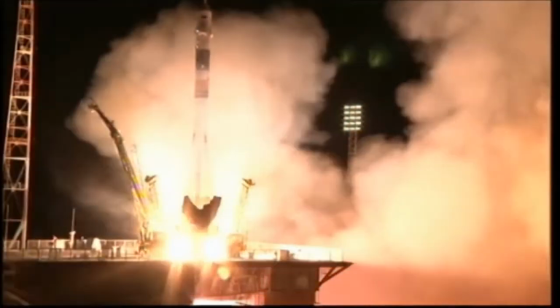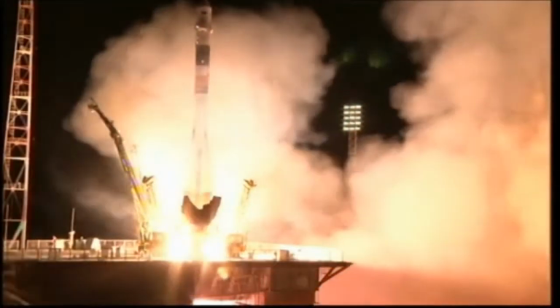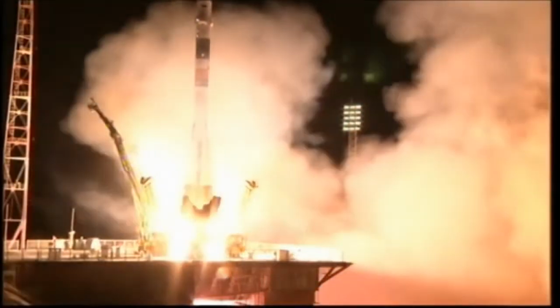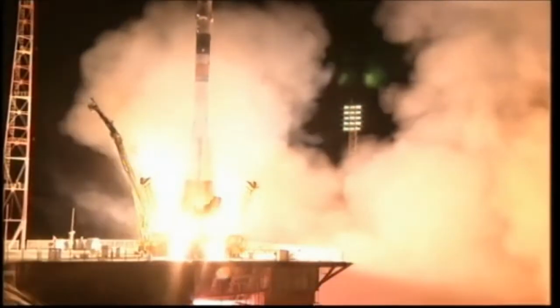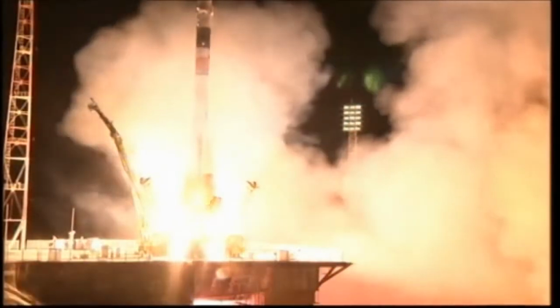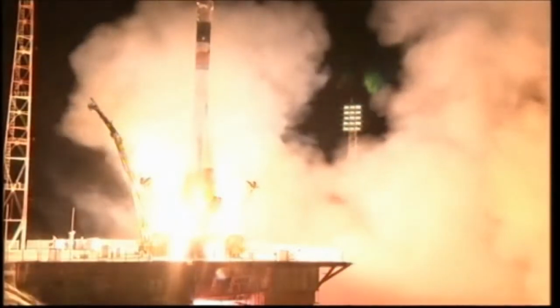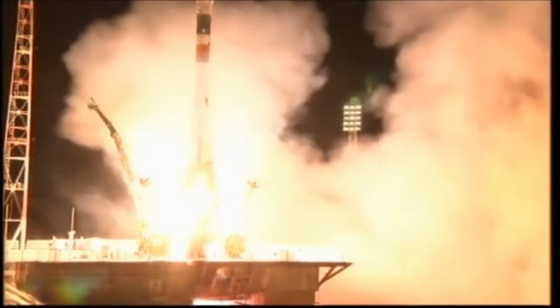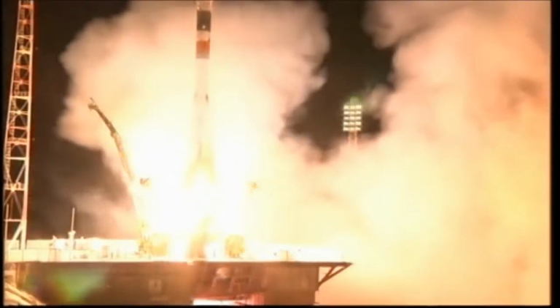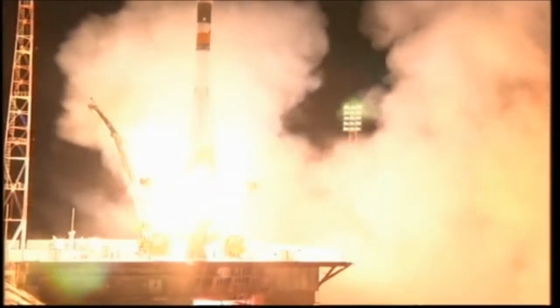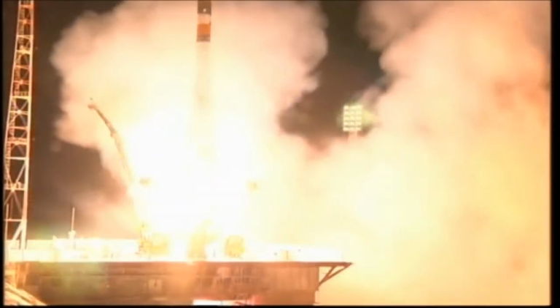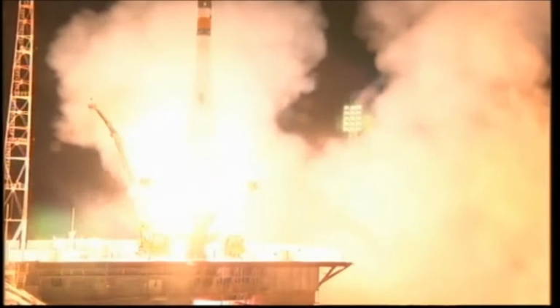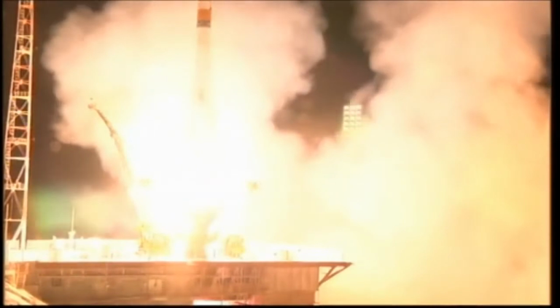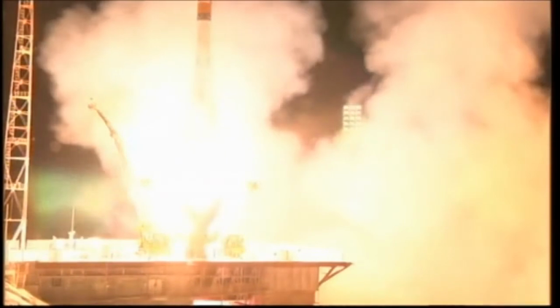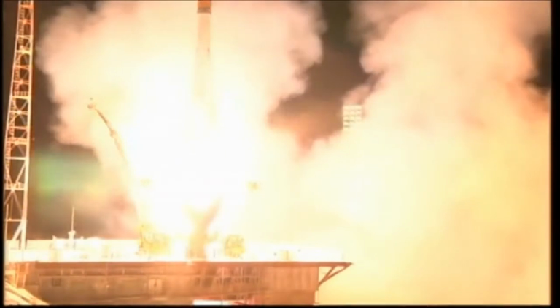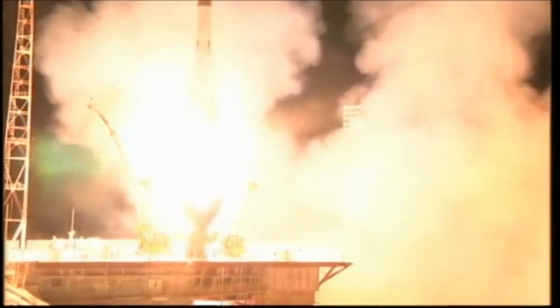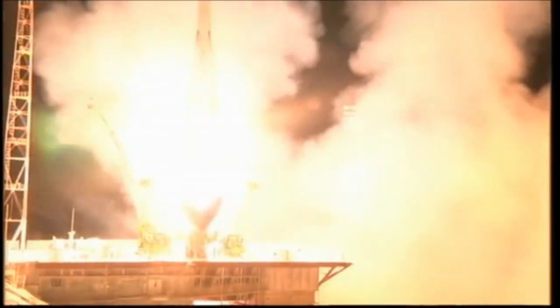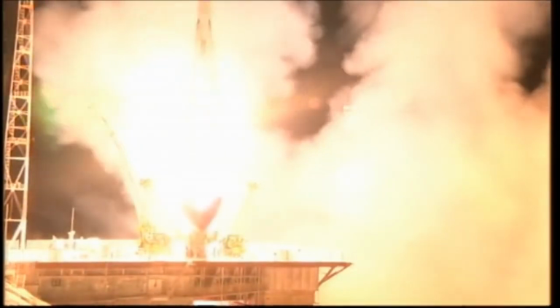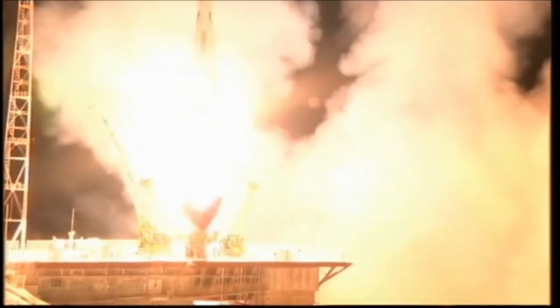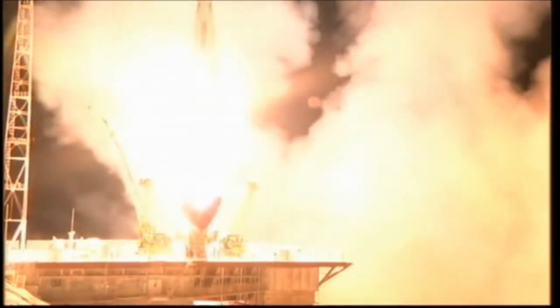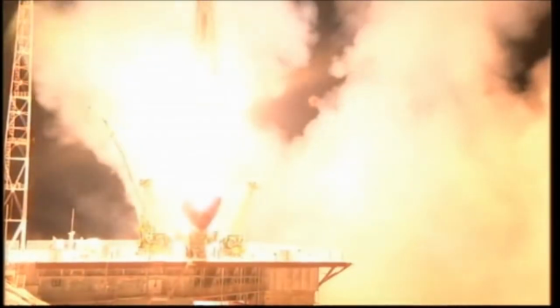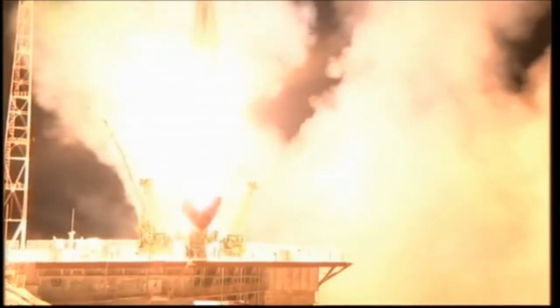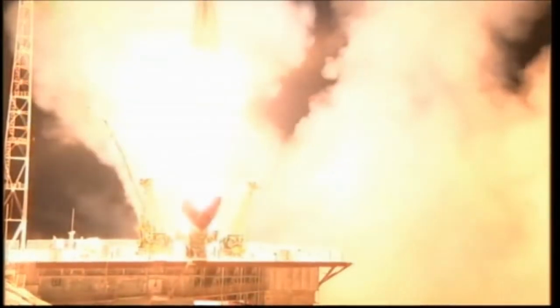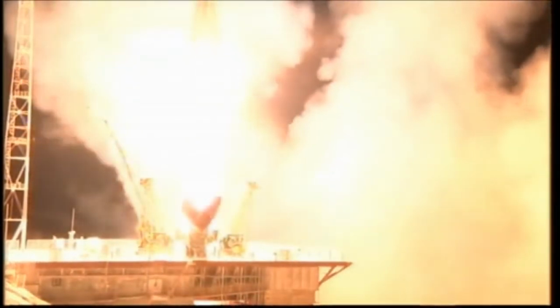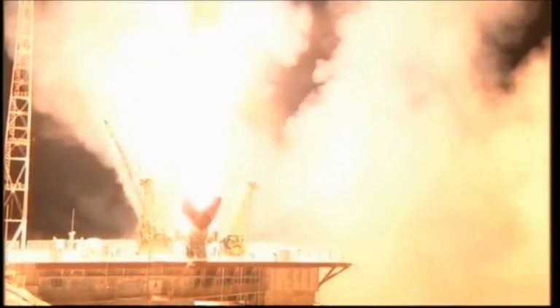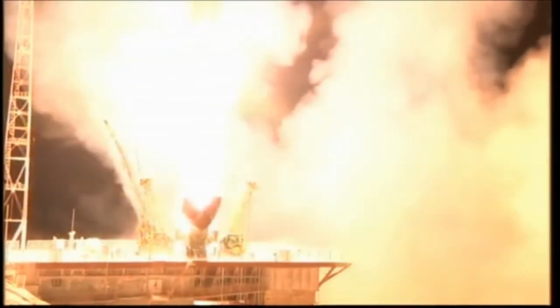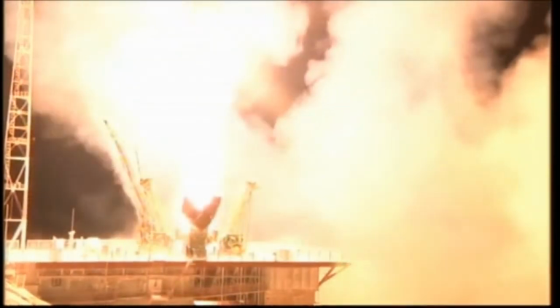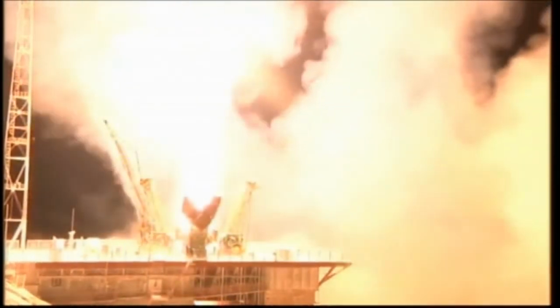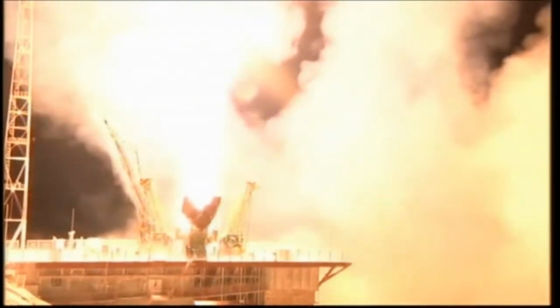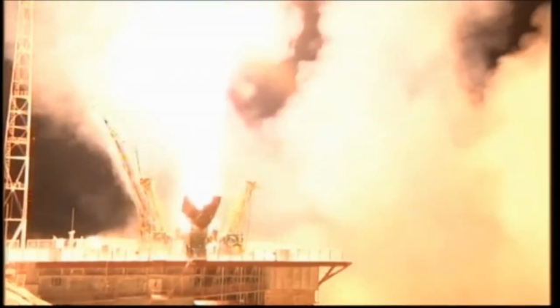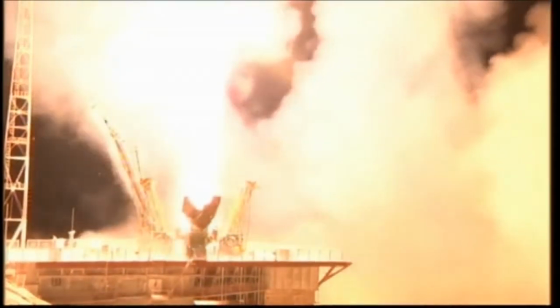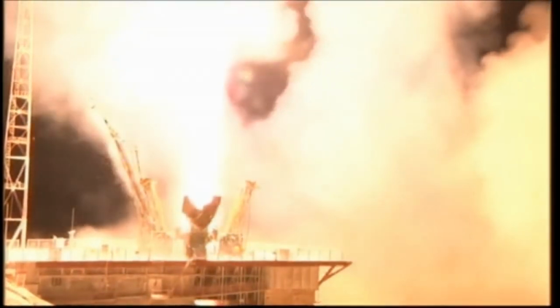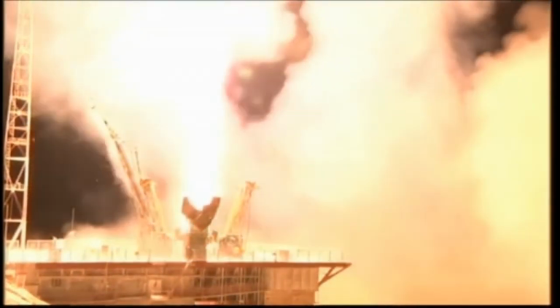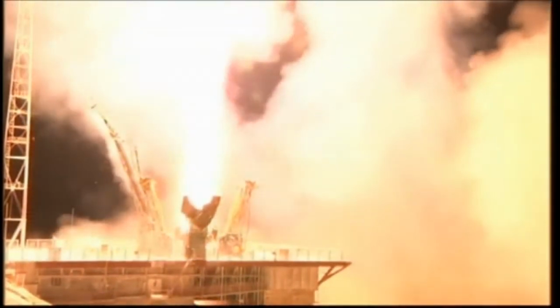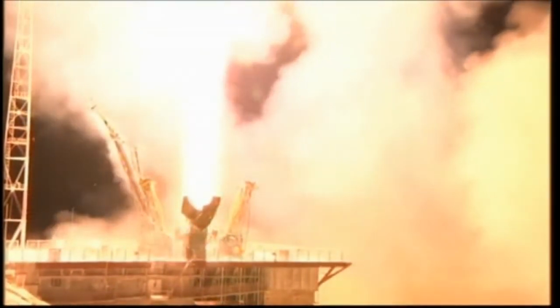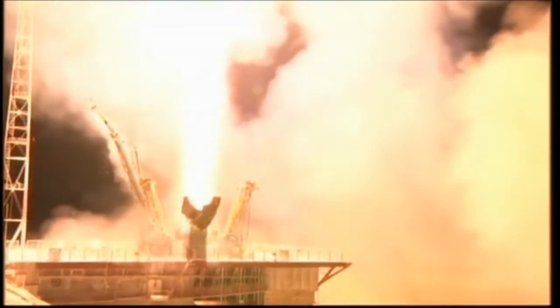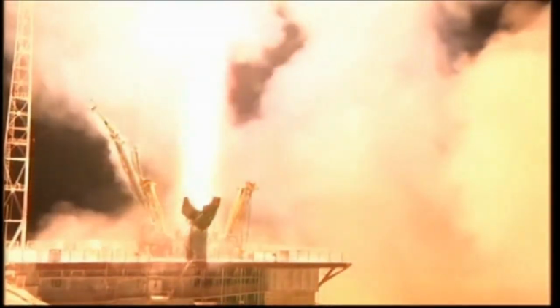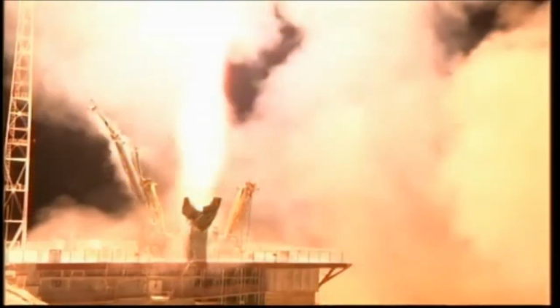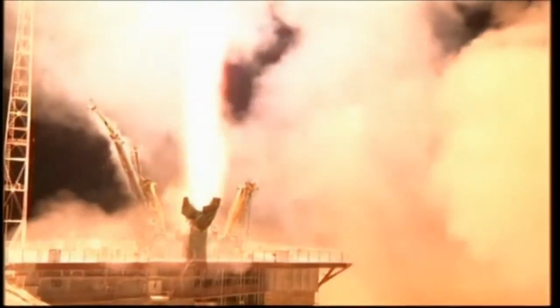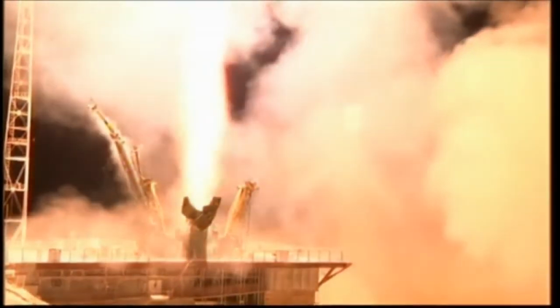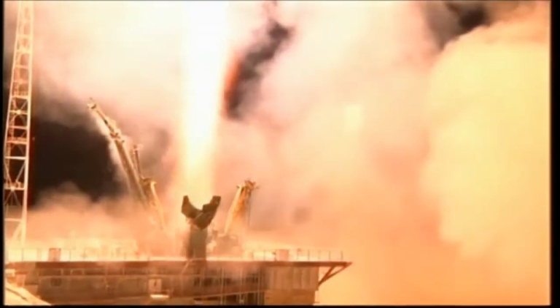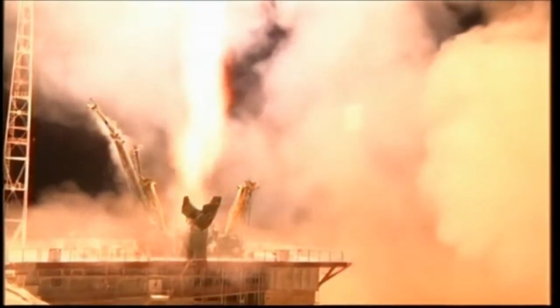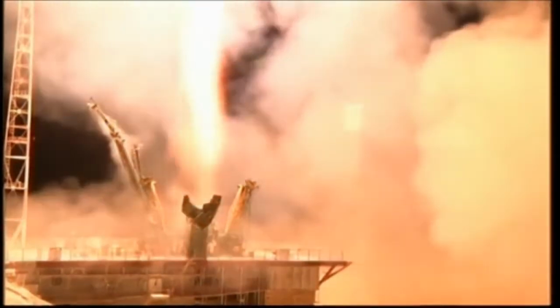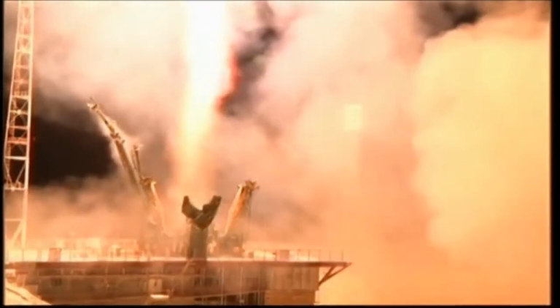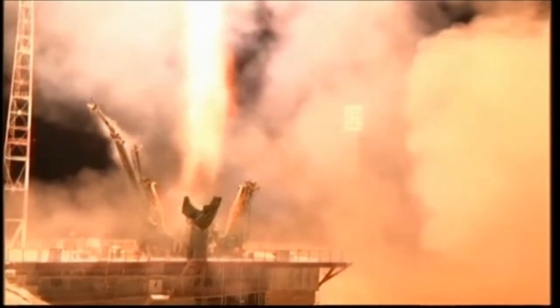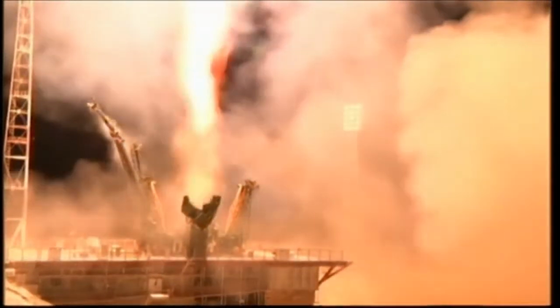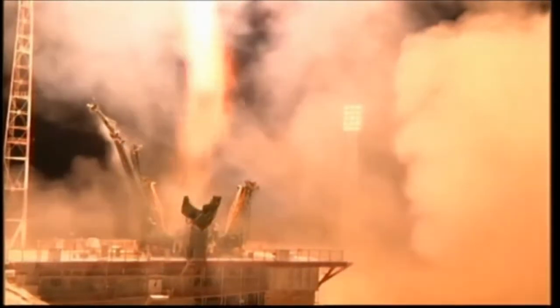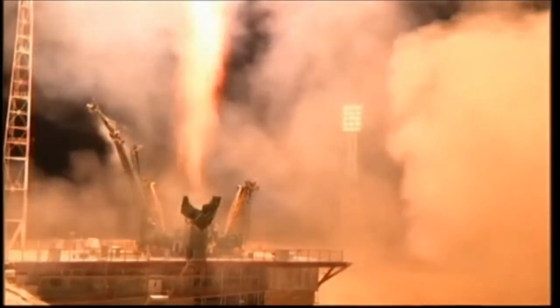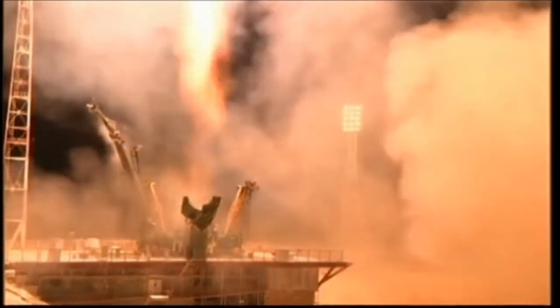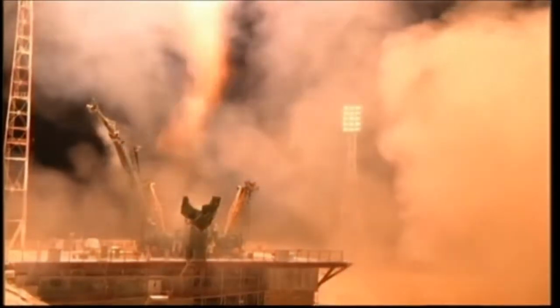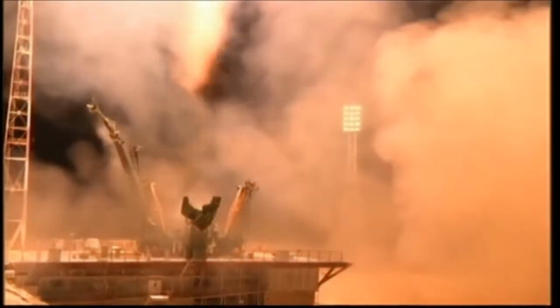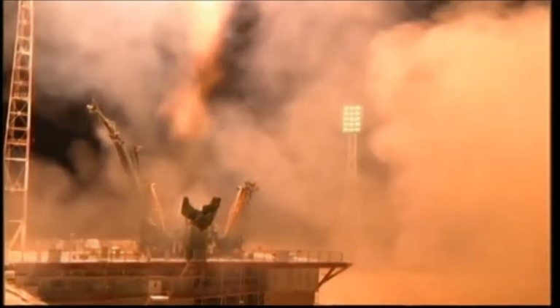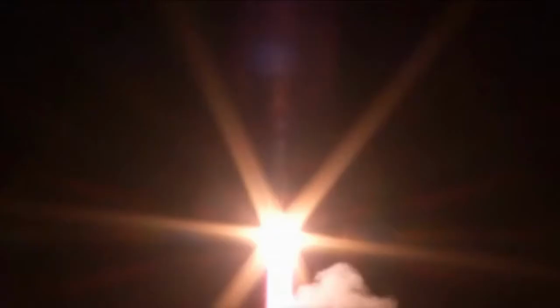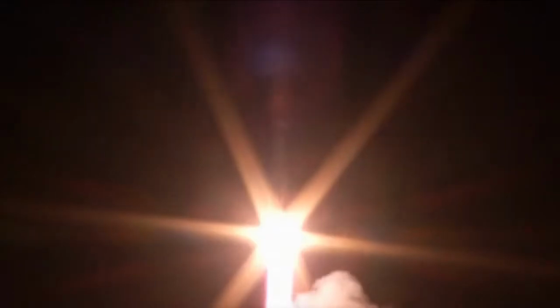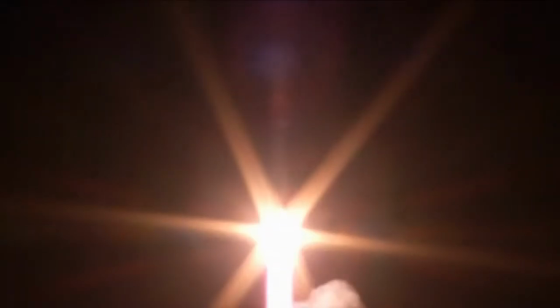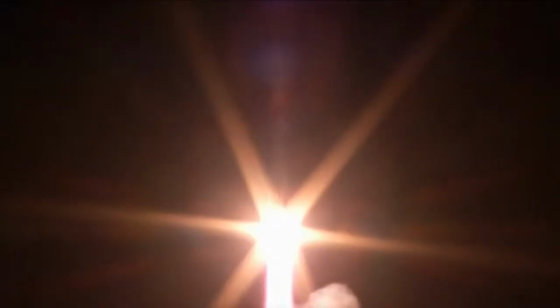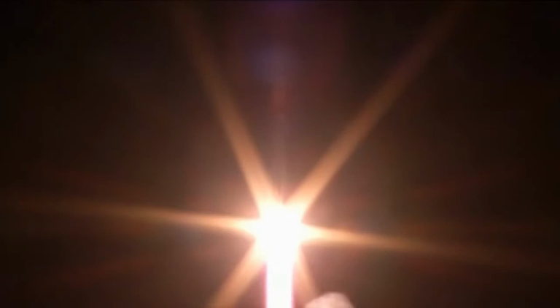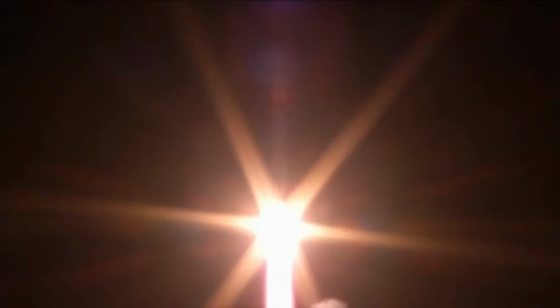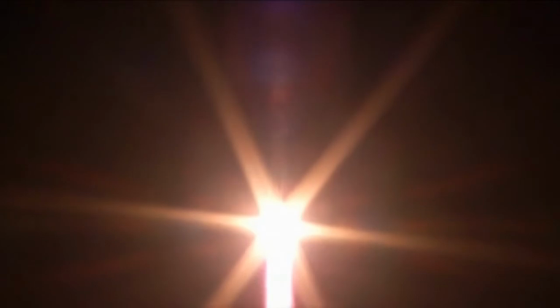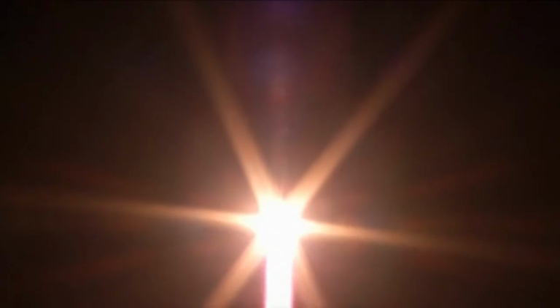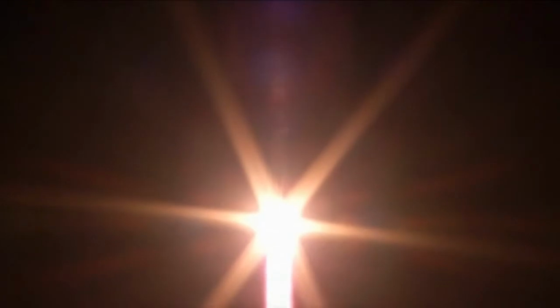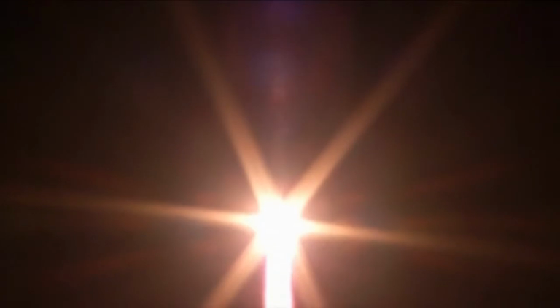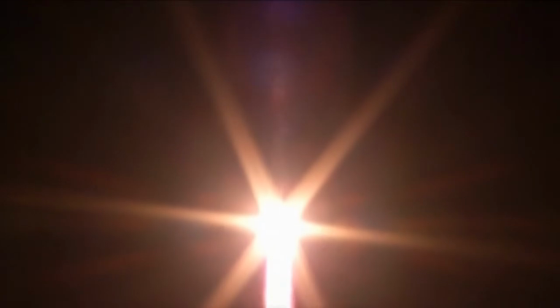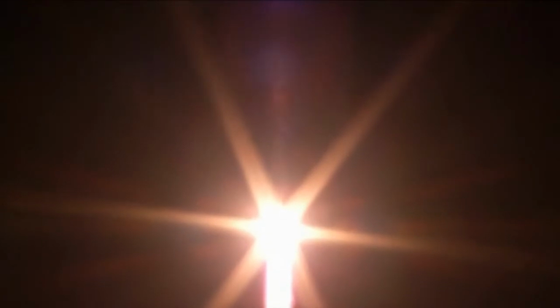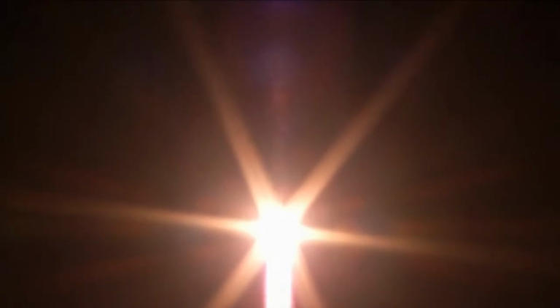Liftoff — Chris Cassidy, Pavel Vinogradov, and Alexander Mizurkin are on a fast track to the International Space Station.